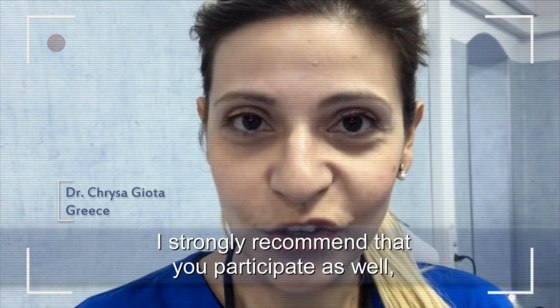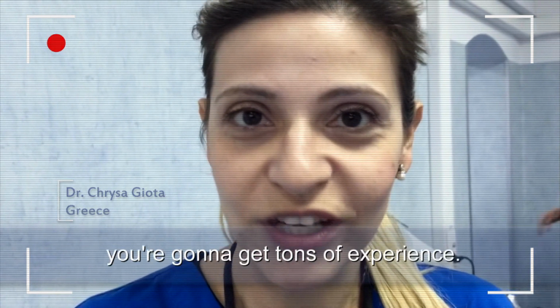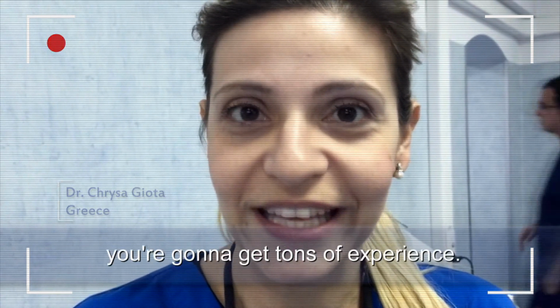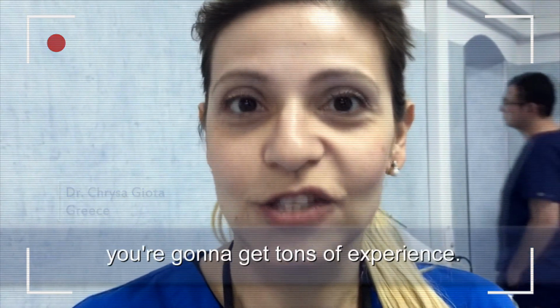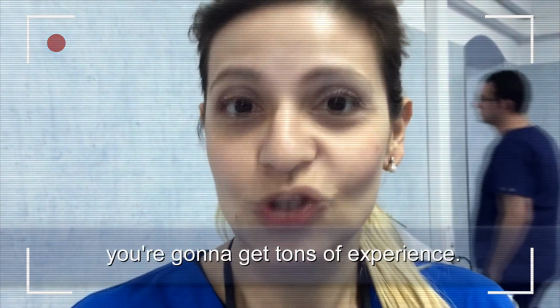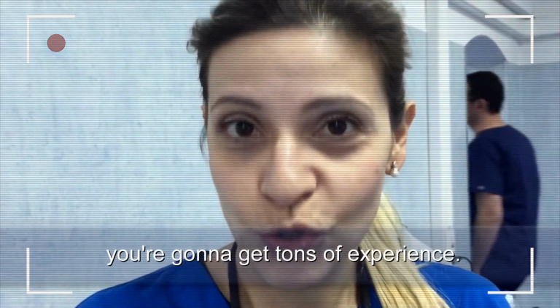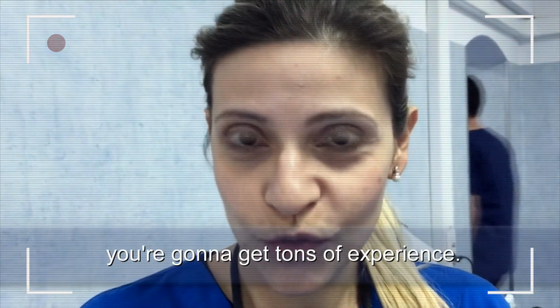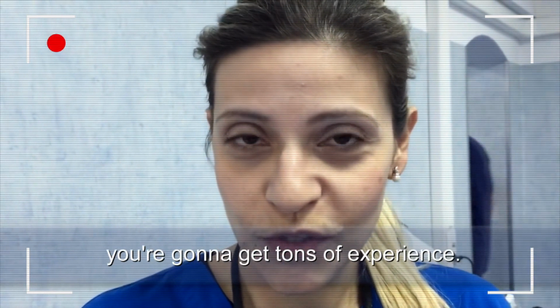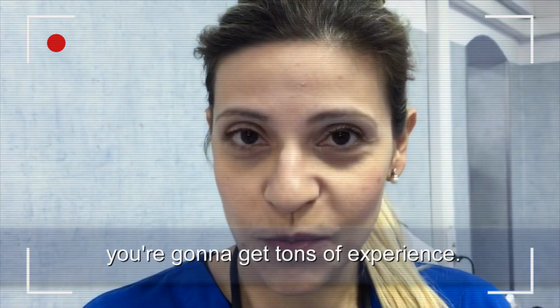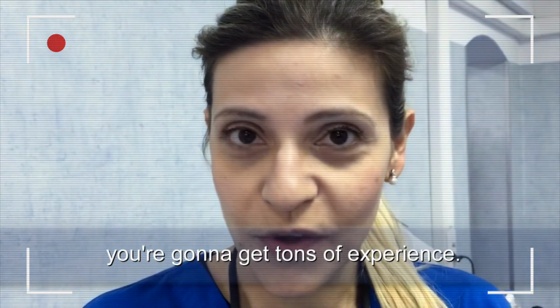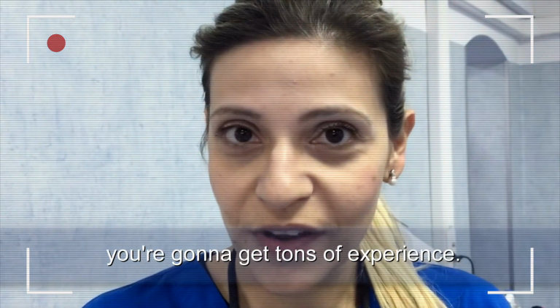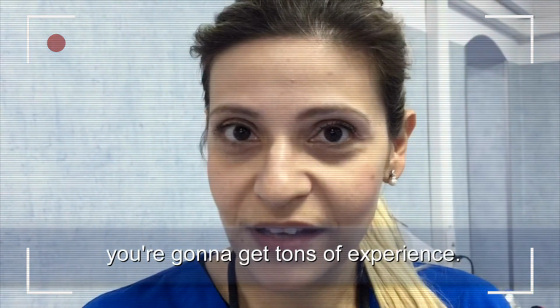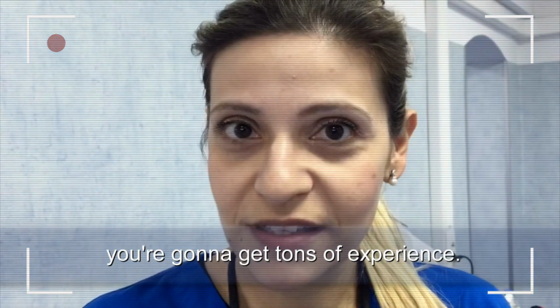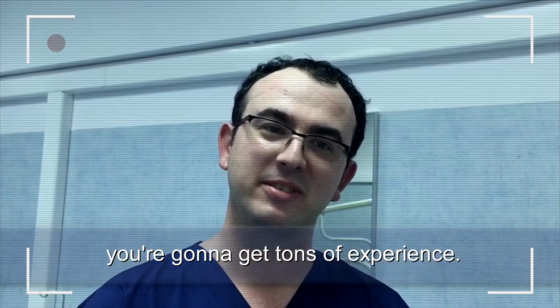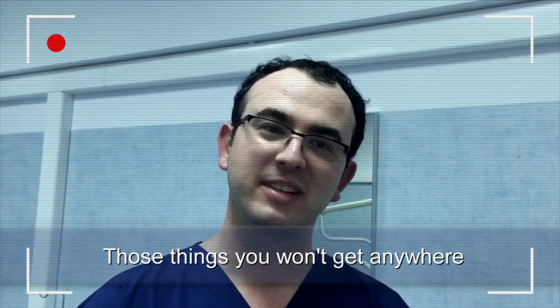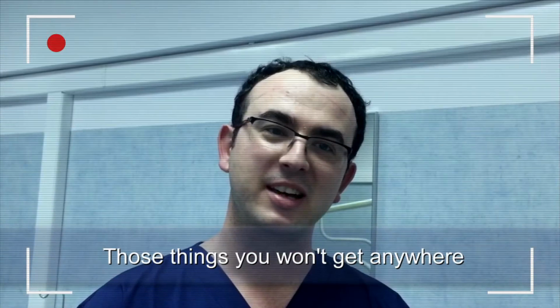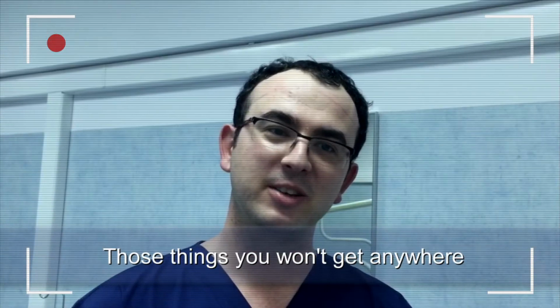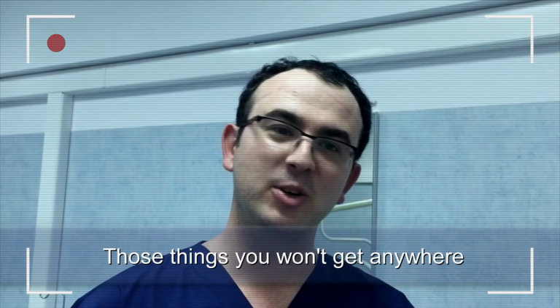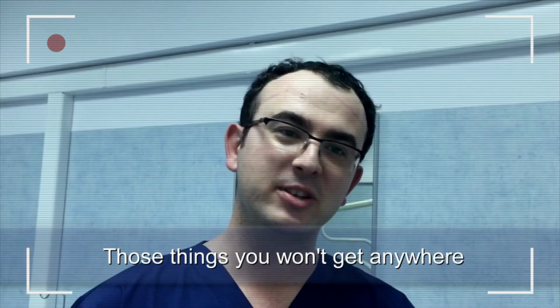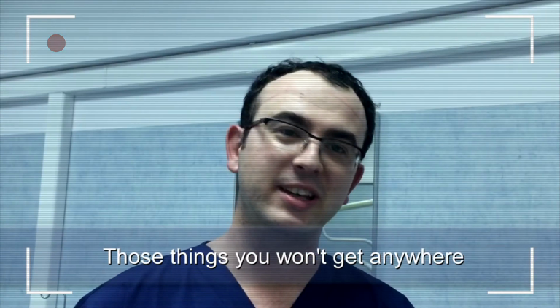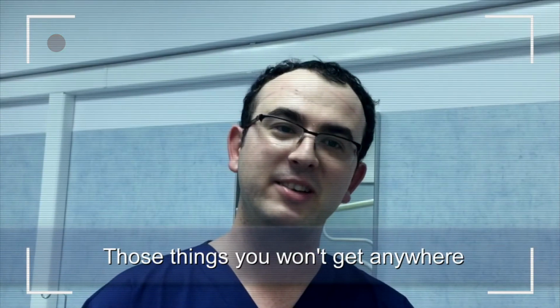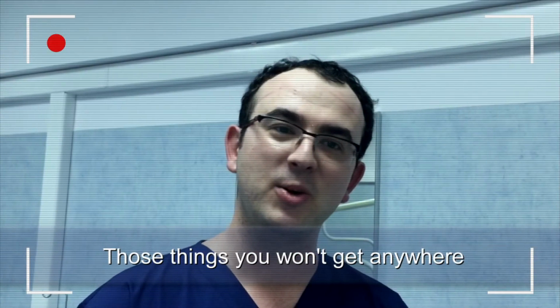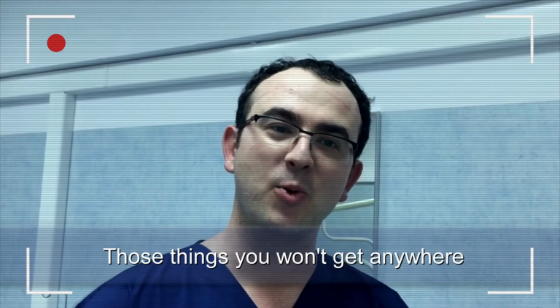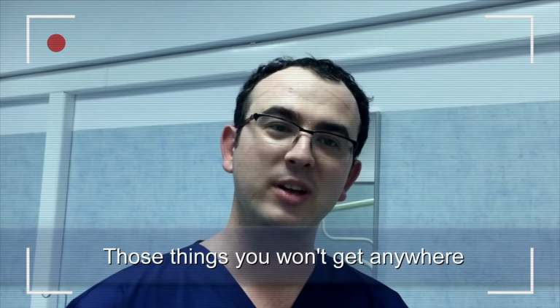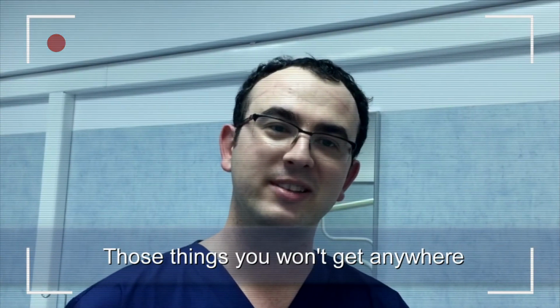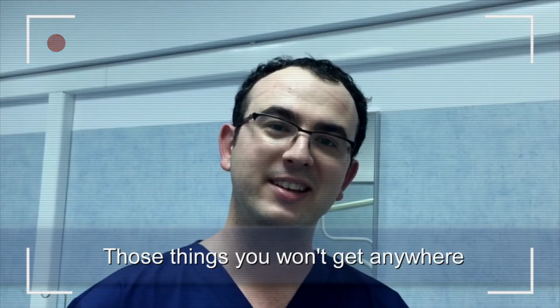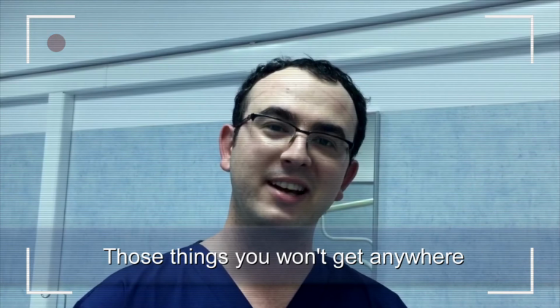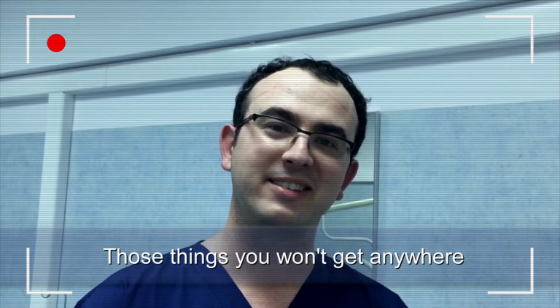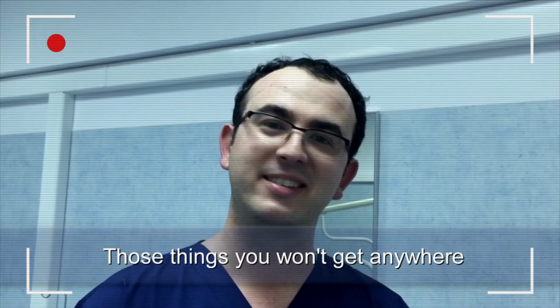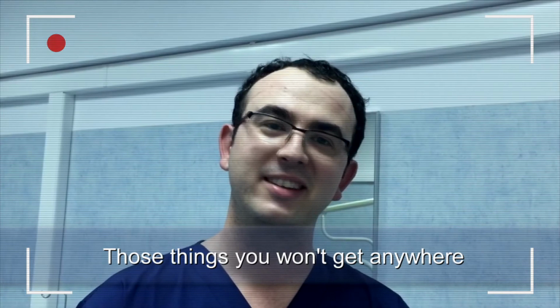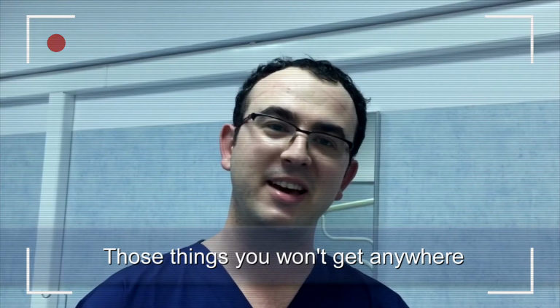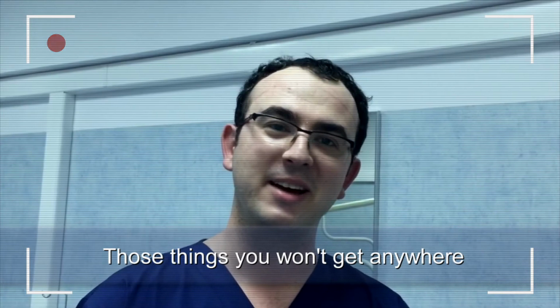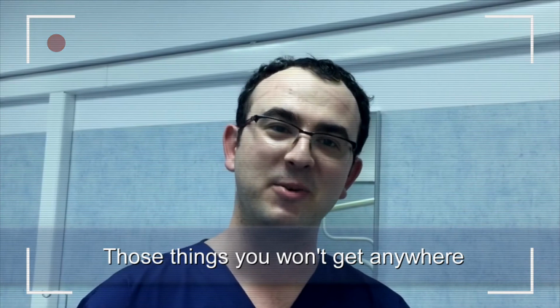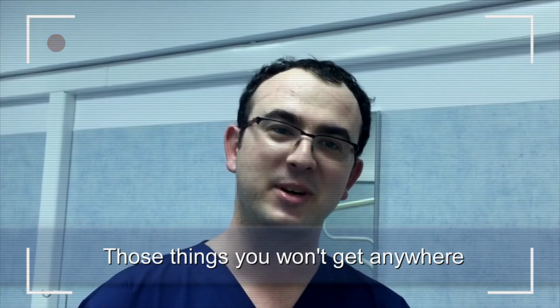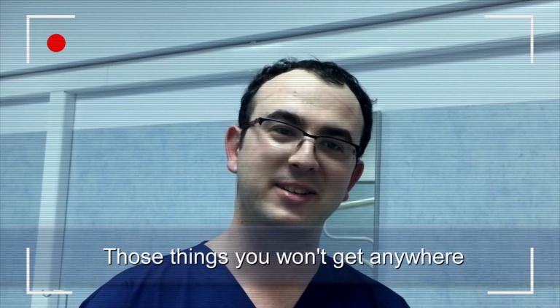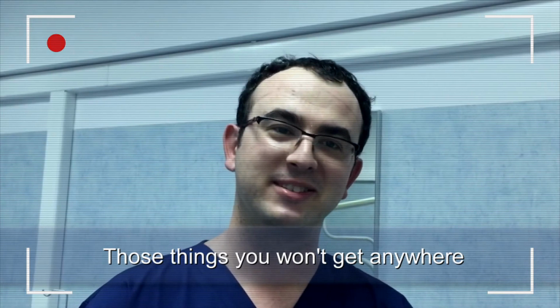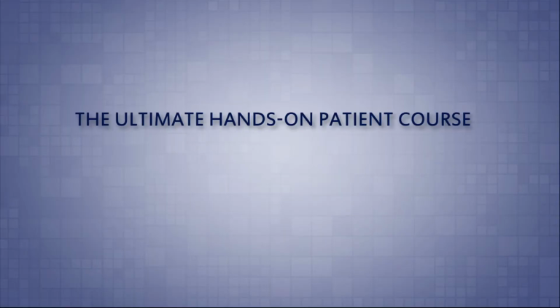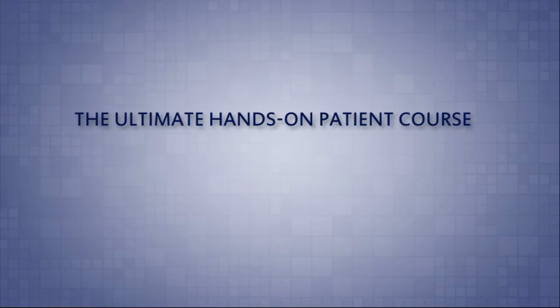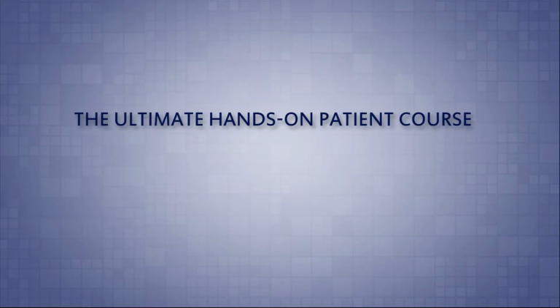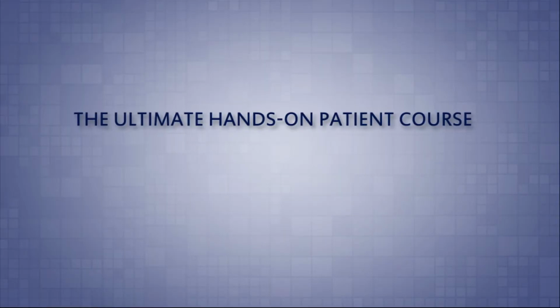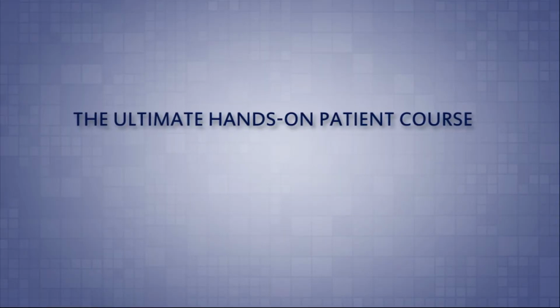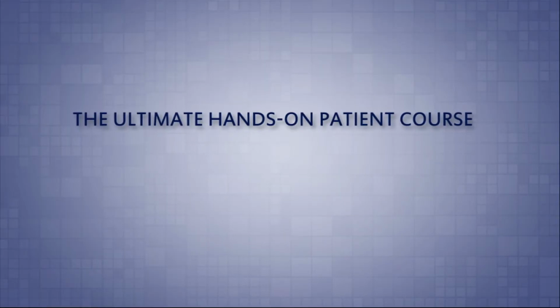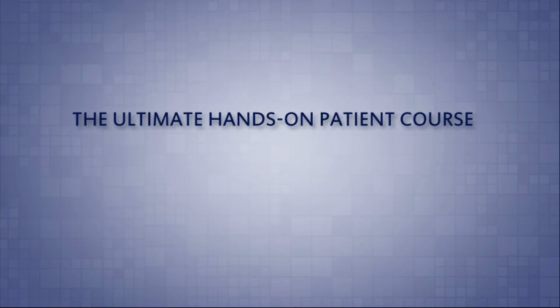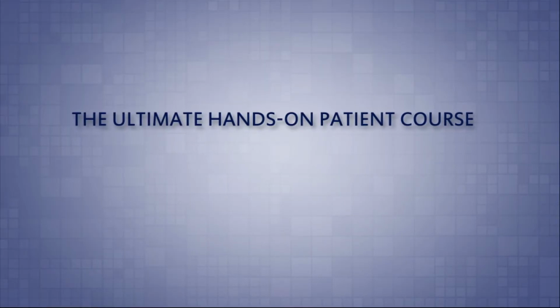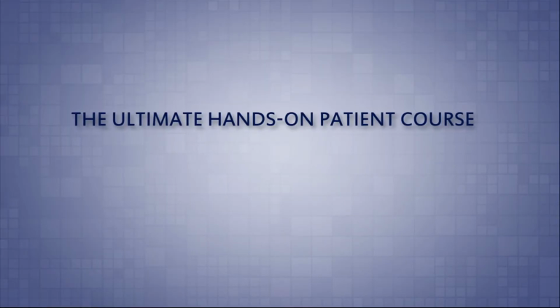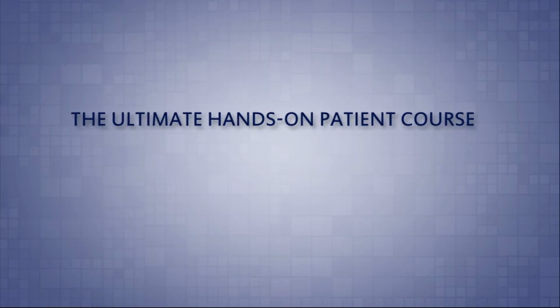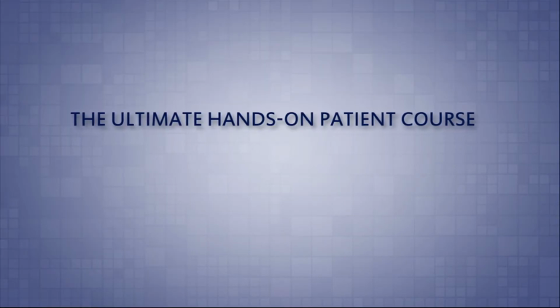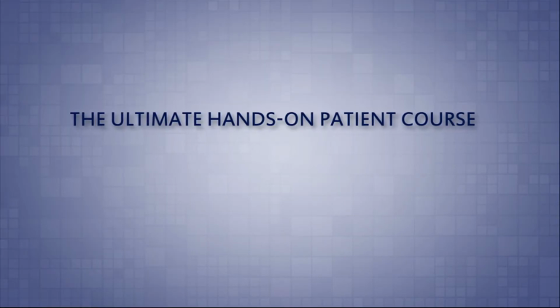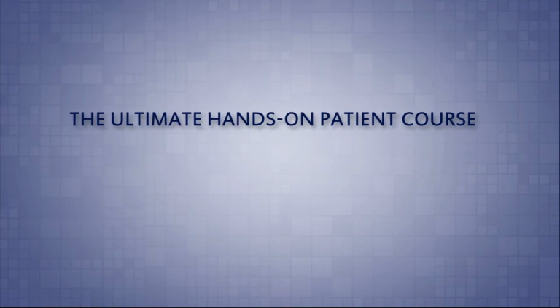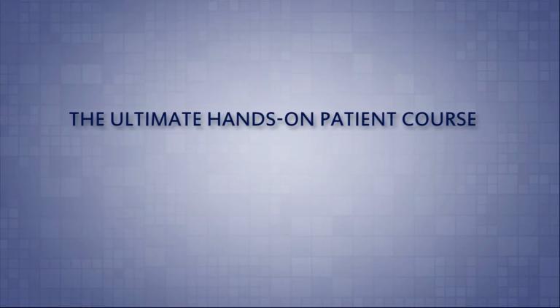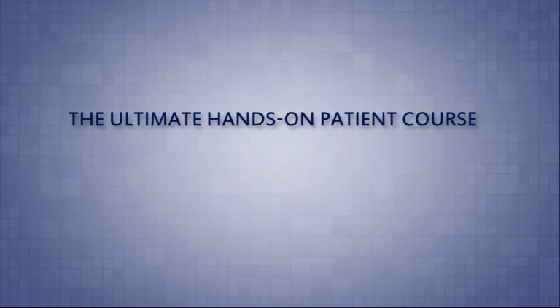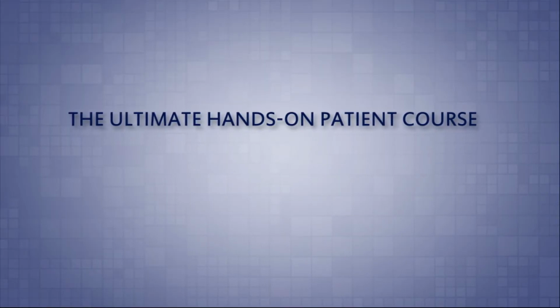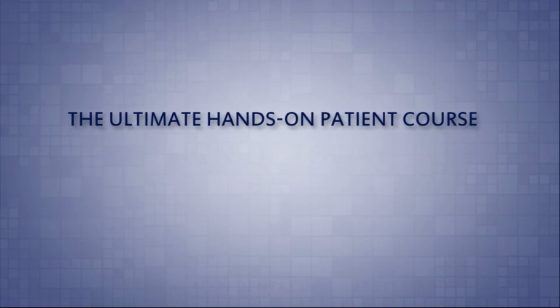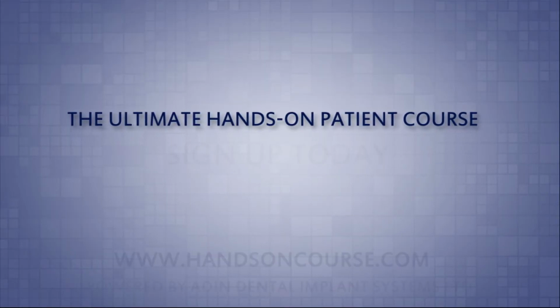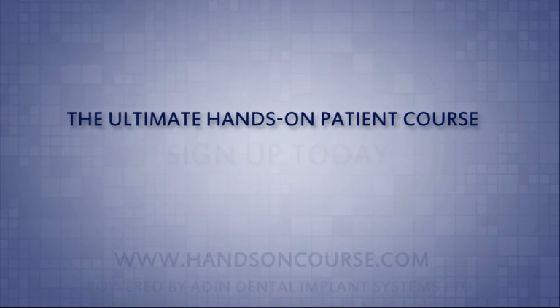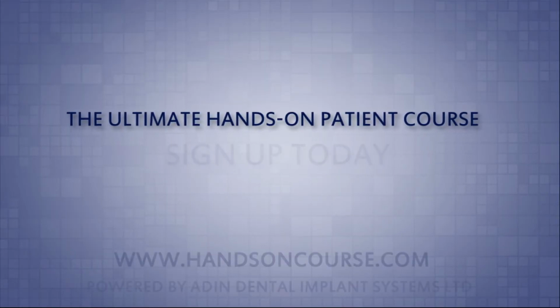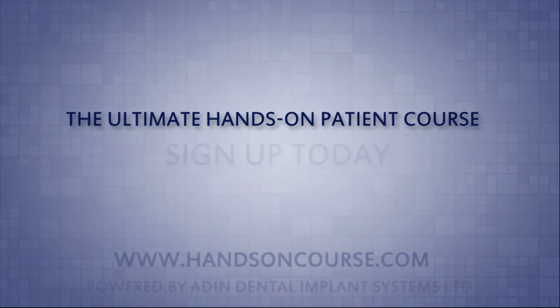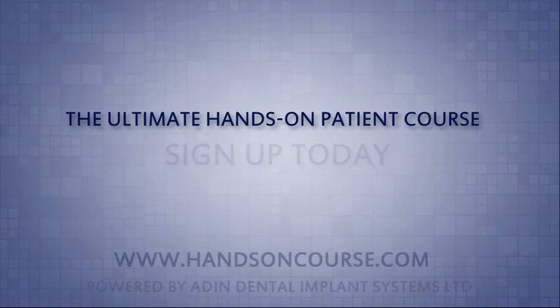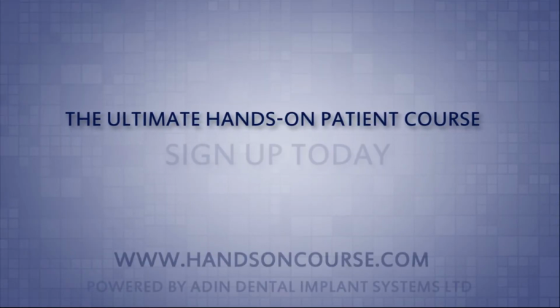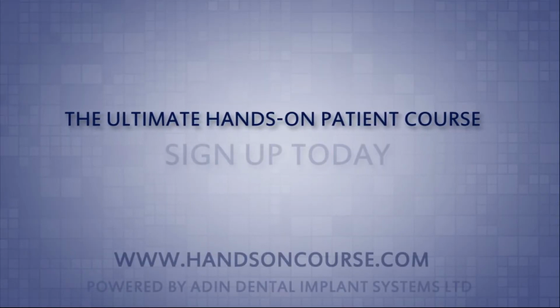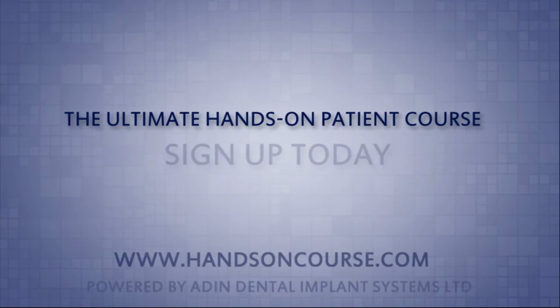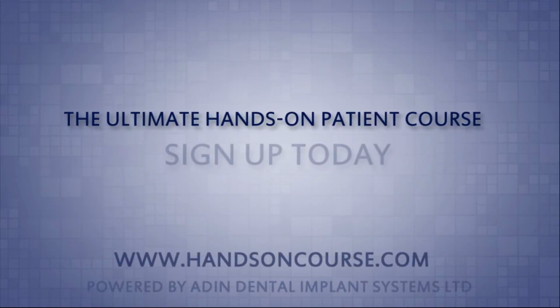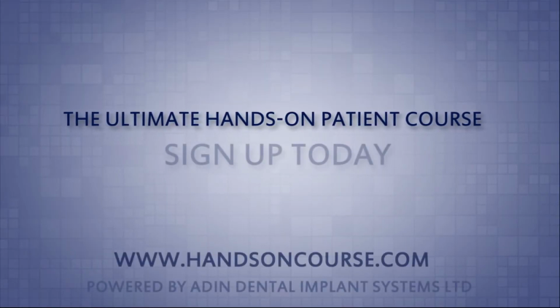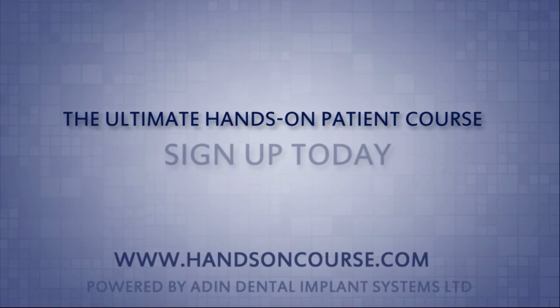You're going to get tons of experience. Those things you won't get anywhere. The ultimate hands-on patient course. Sign up today.